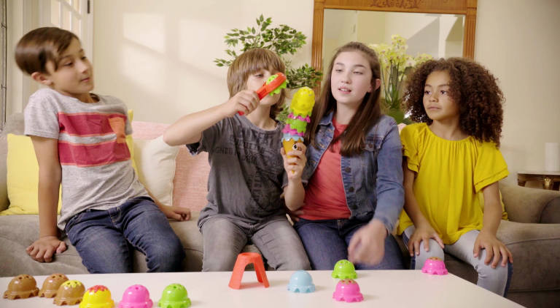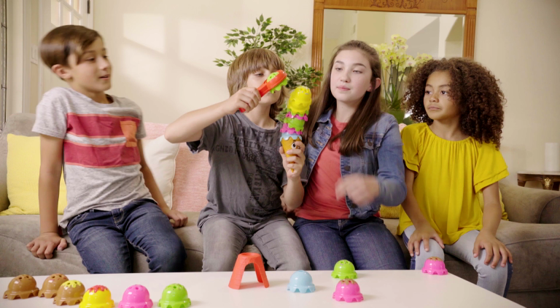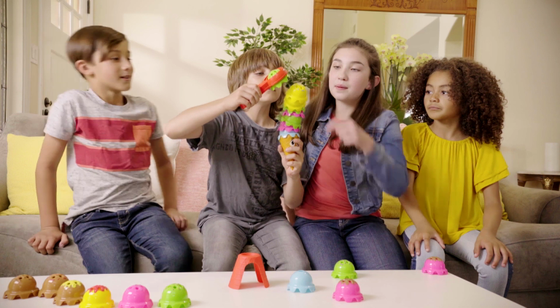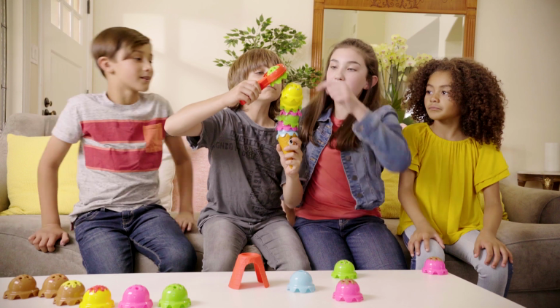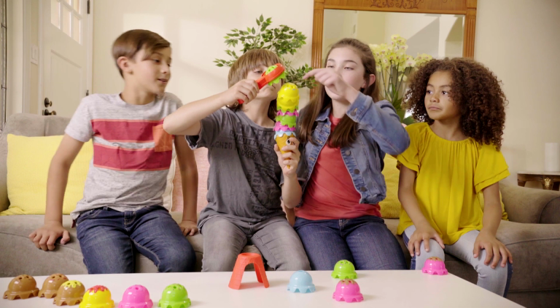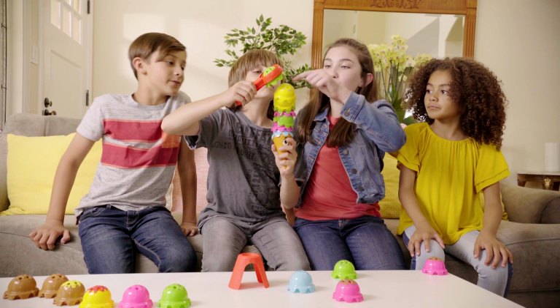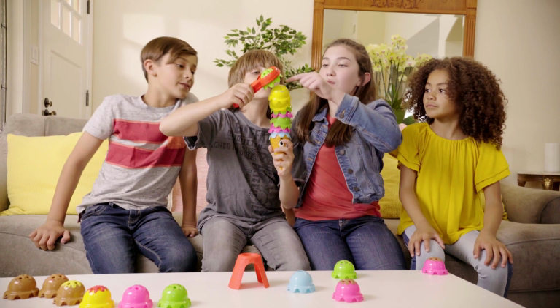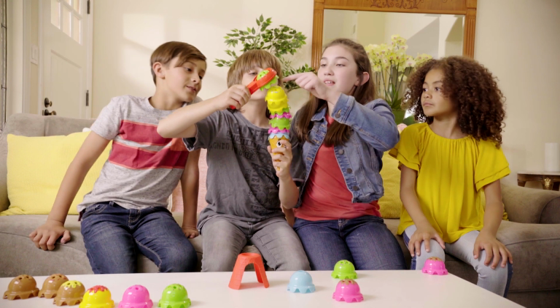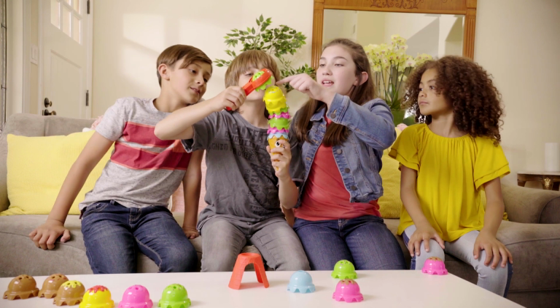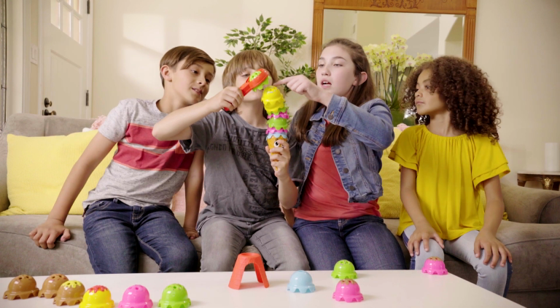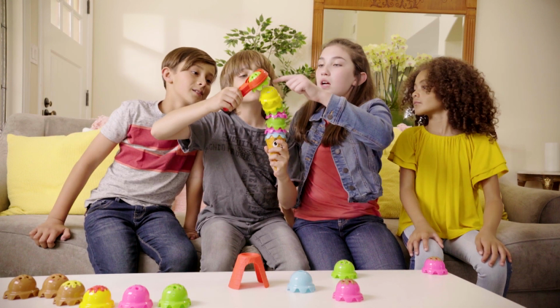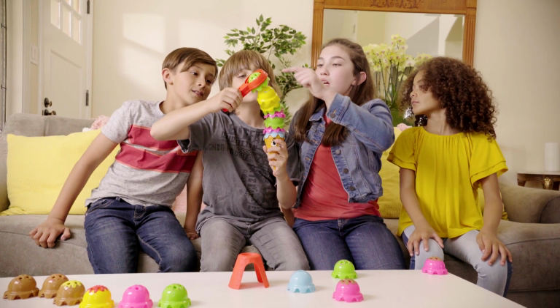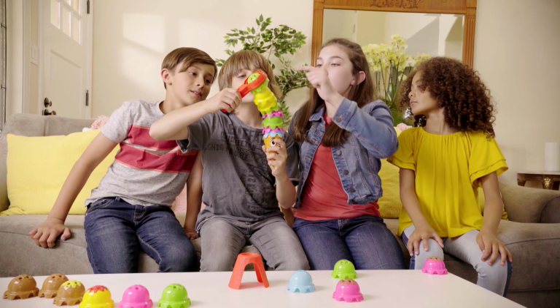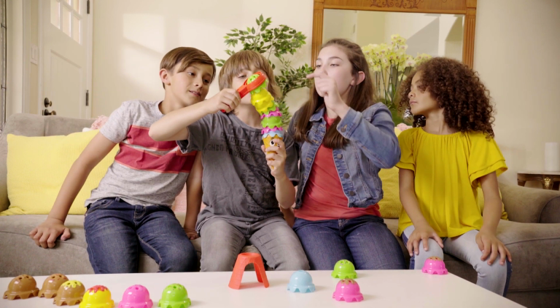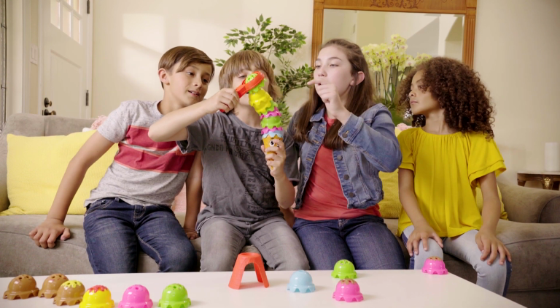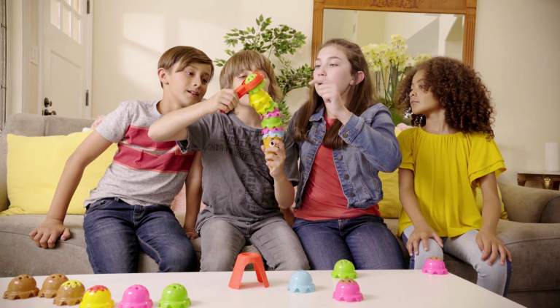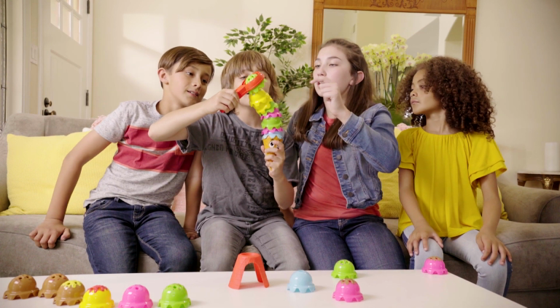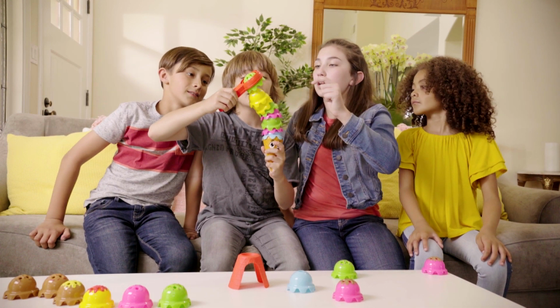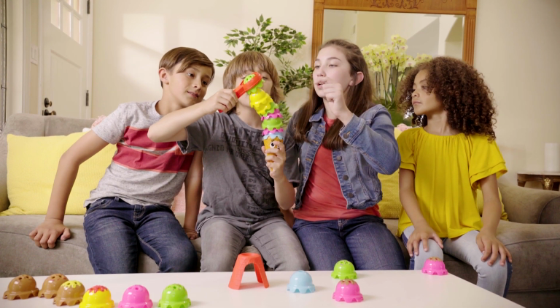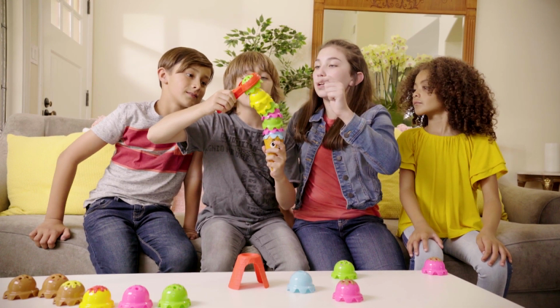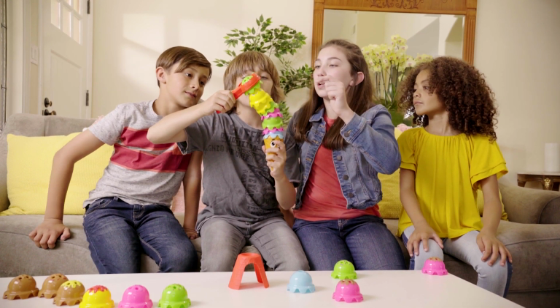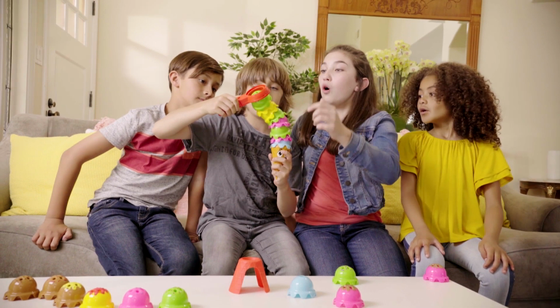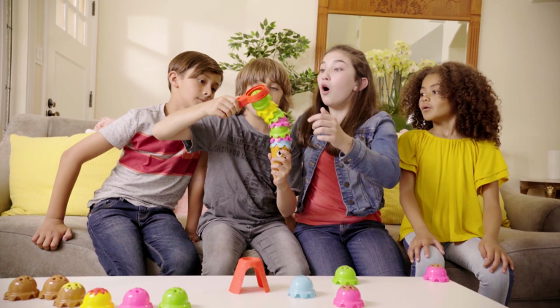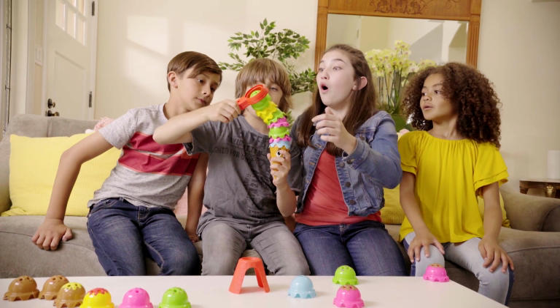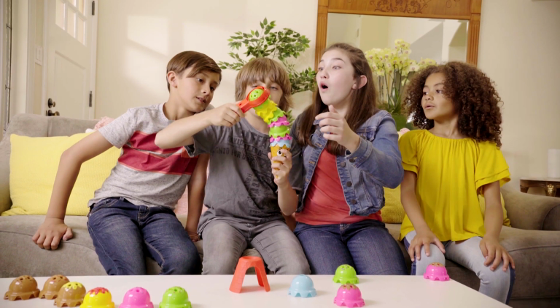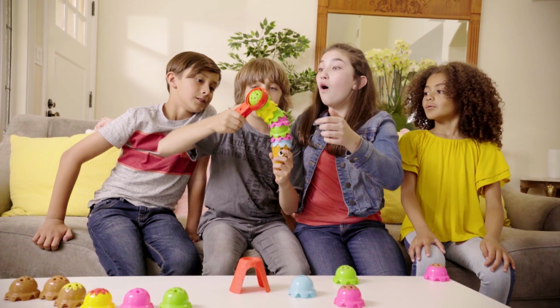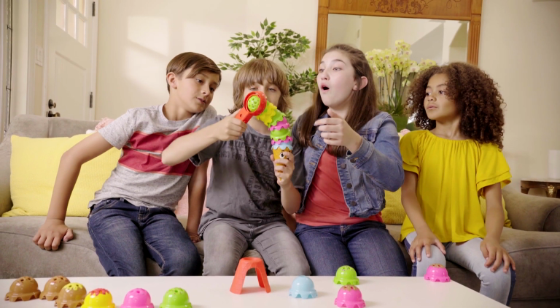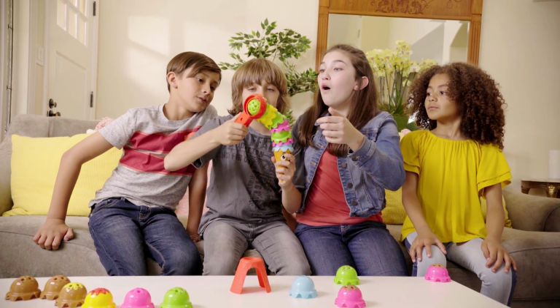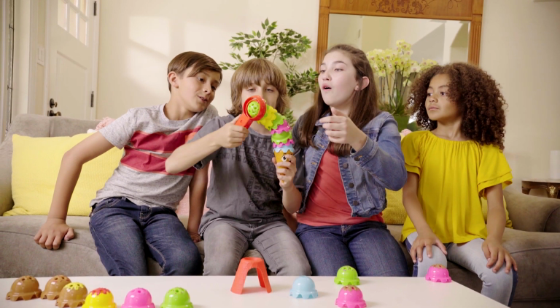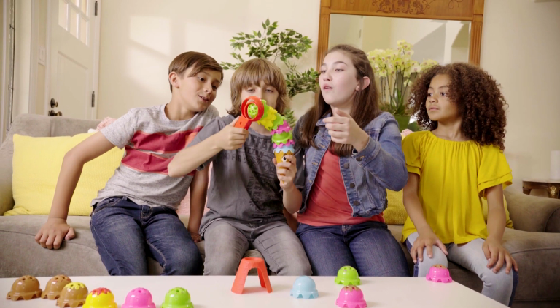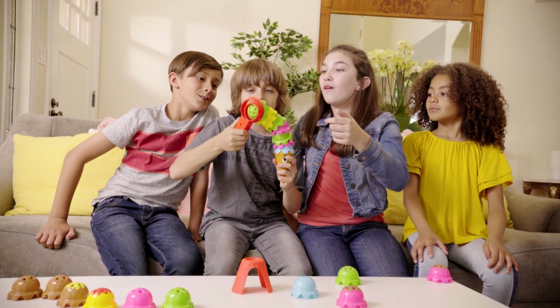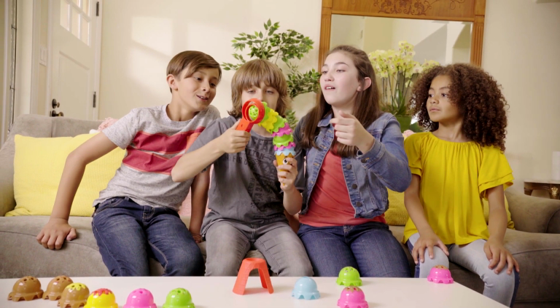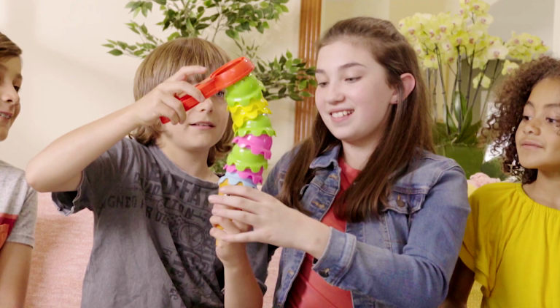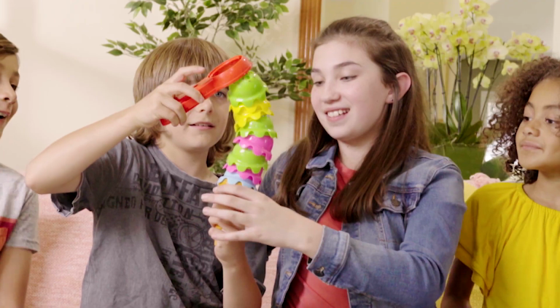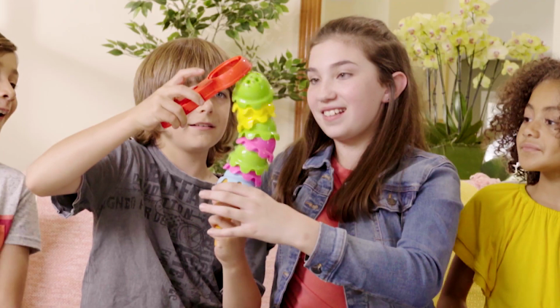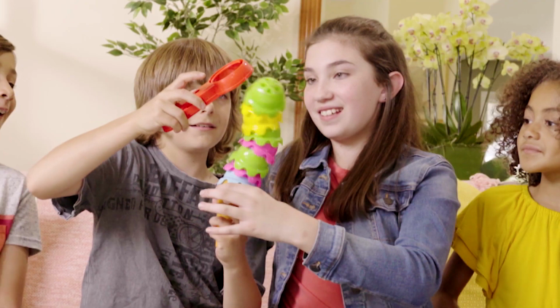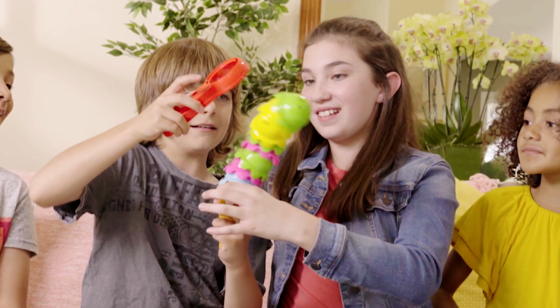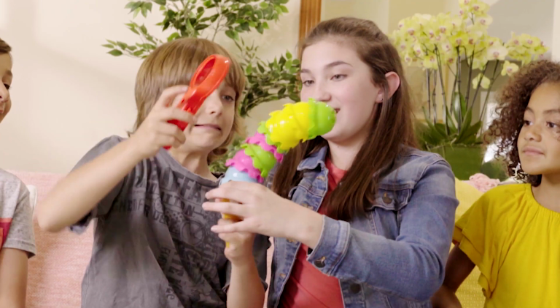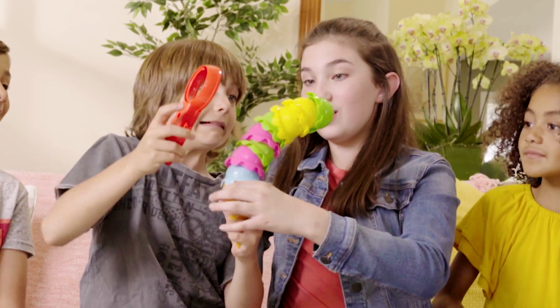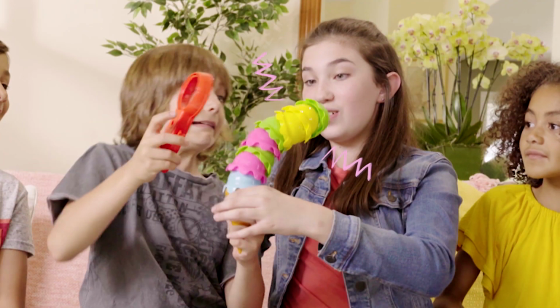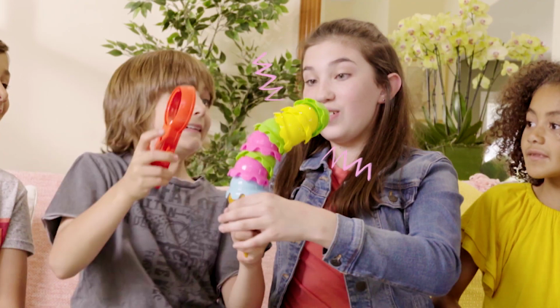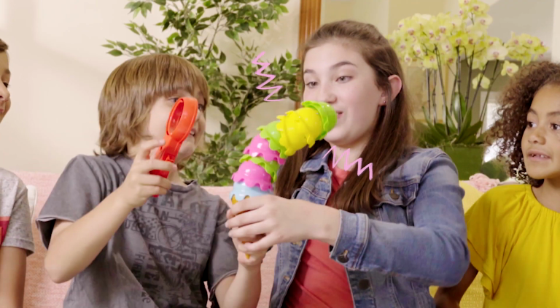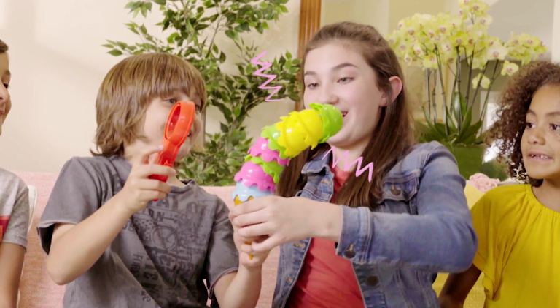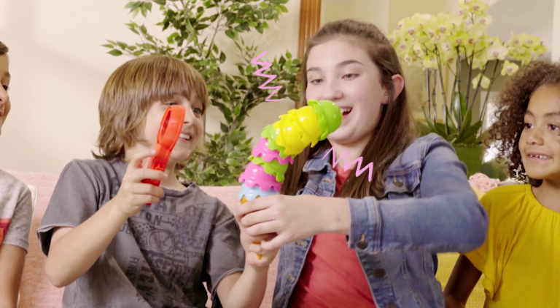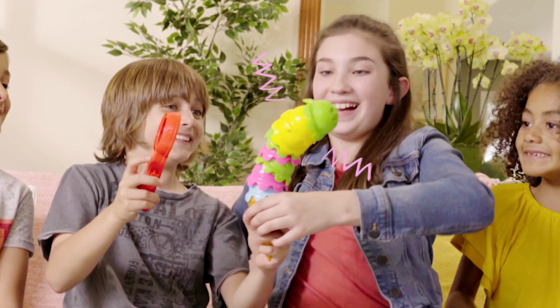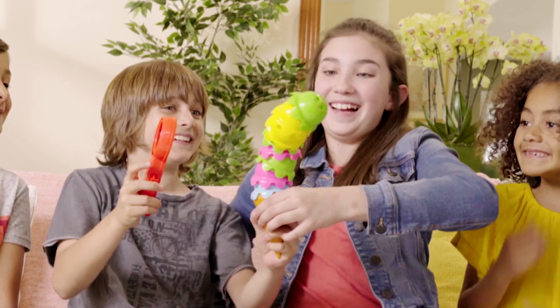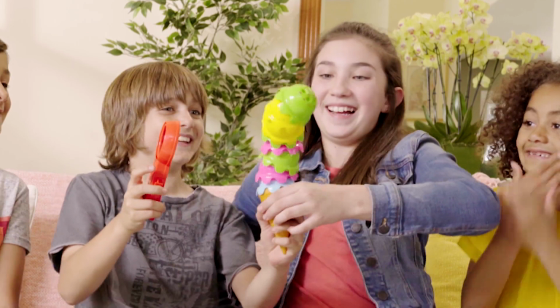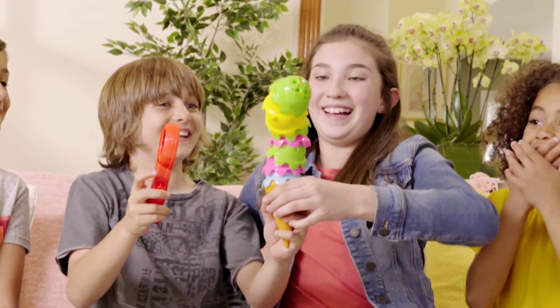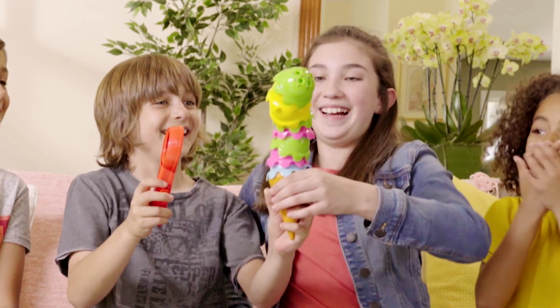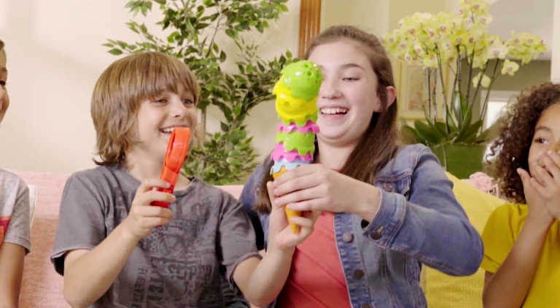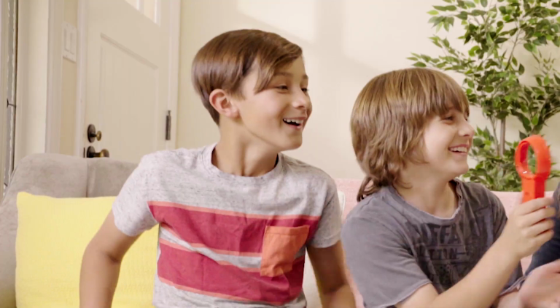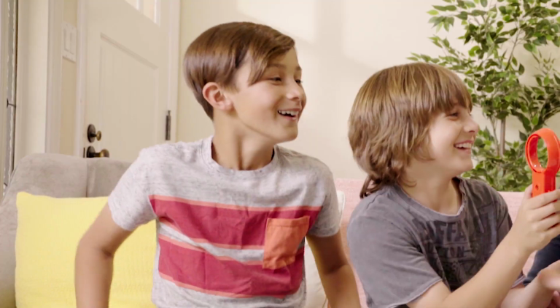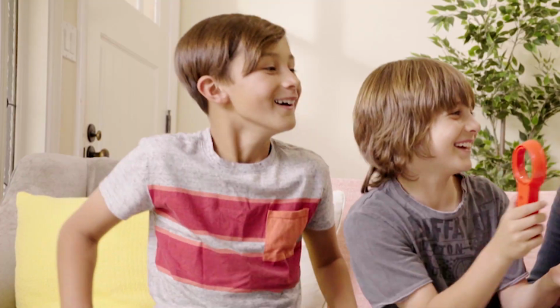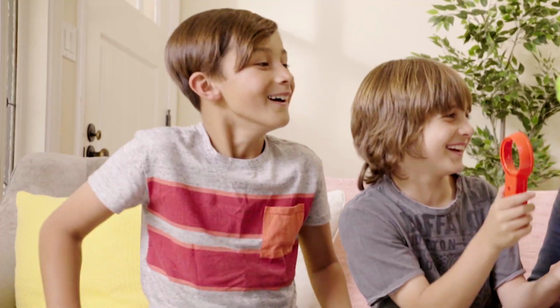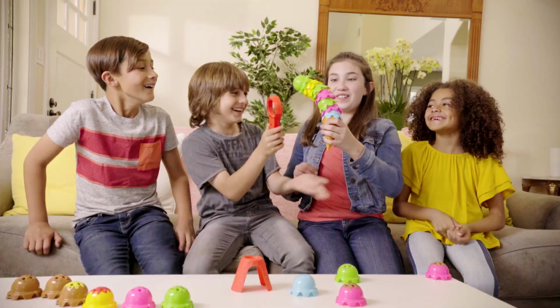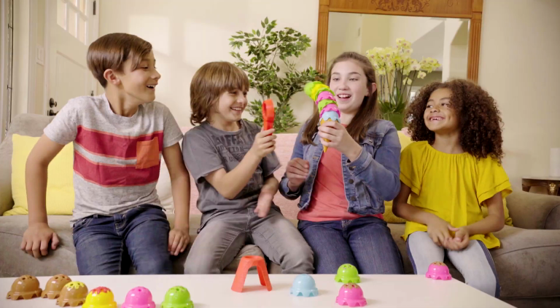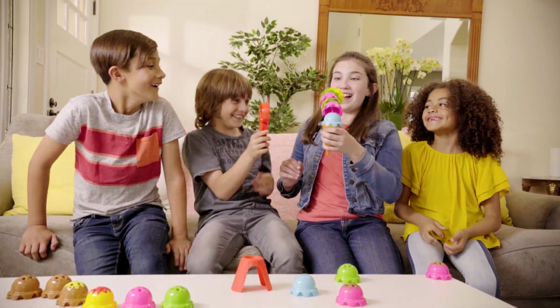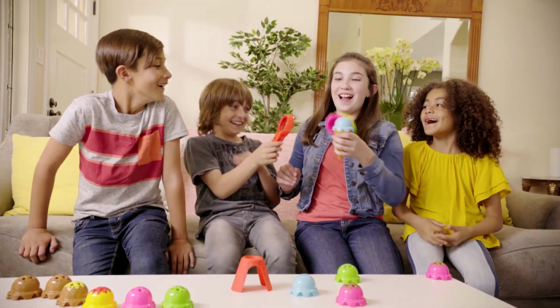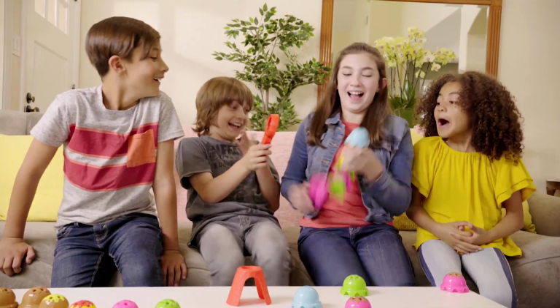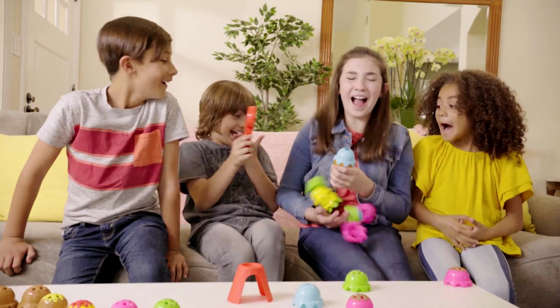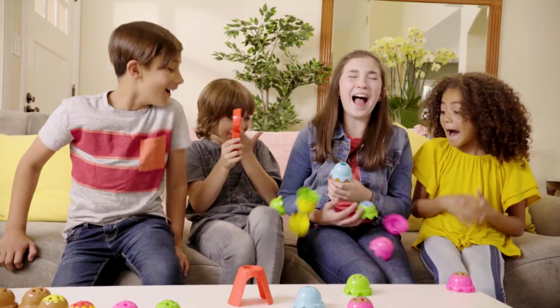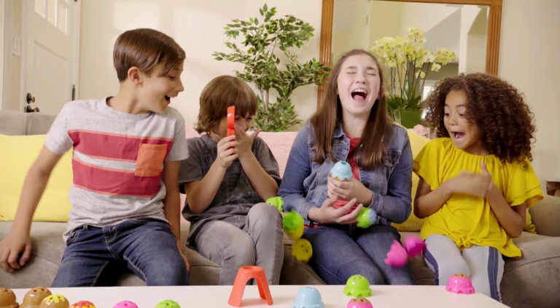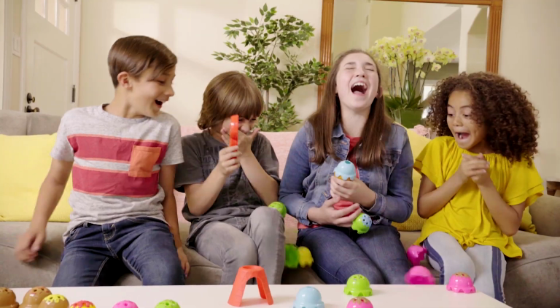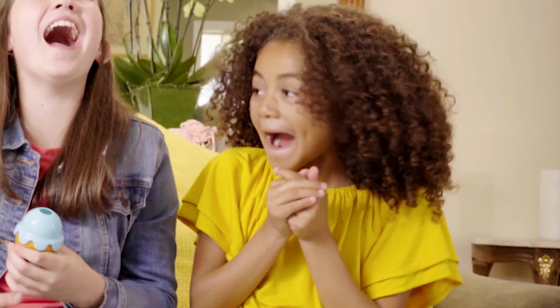Come on, throw it on. Maybe, like, right there. Yeah. Oh! Oh! Oh! Oh no!